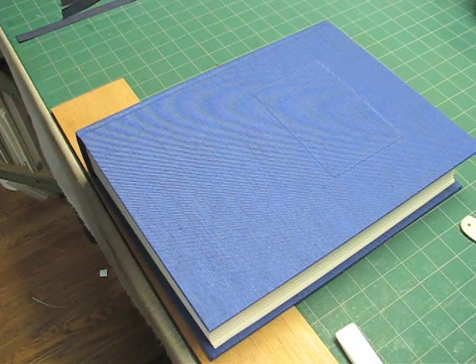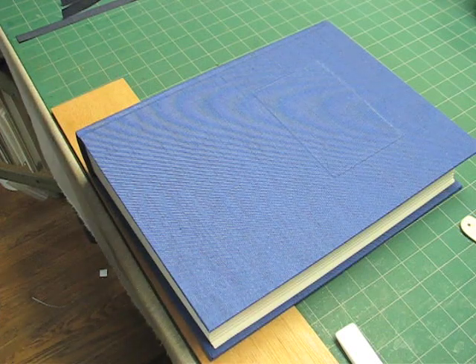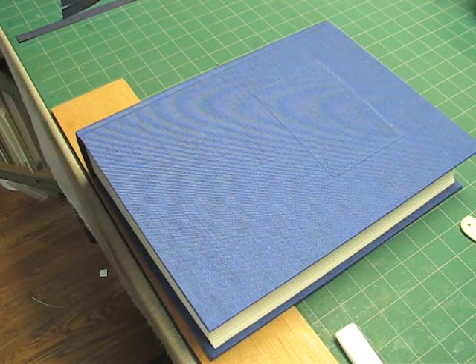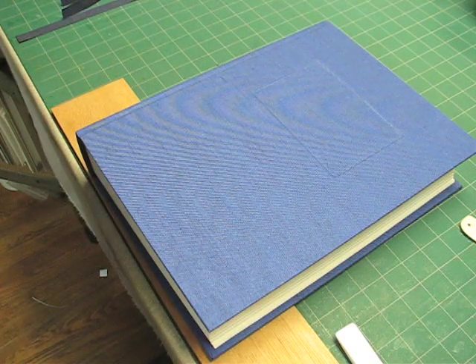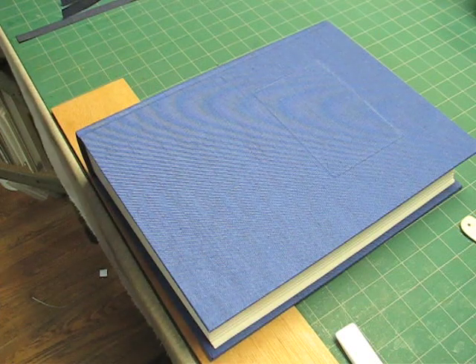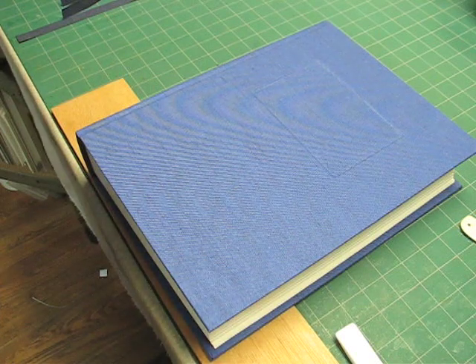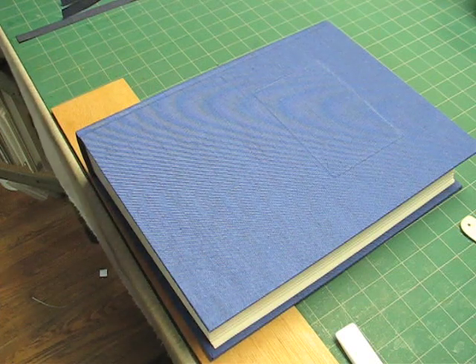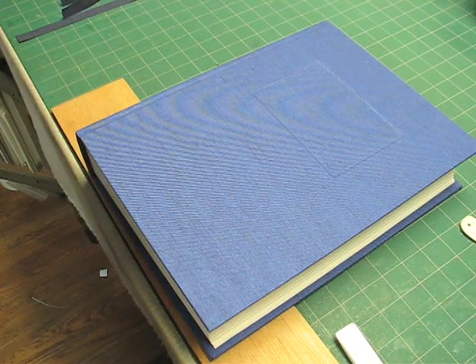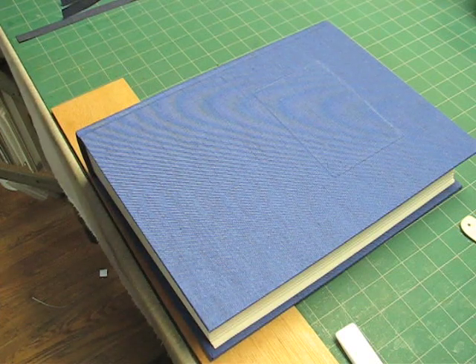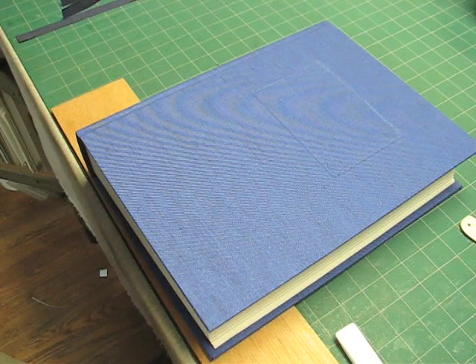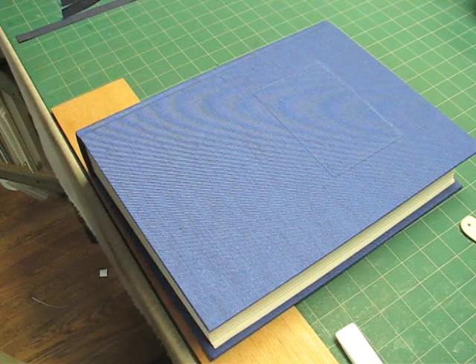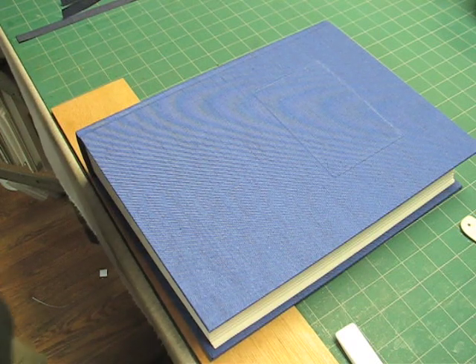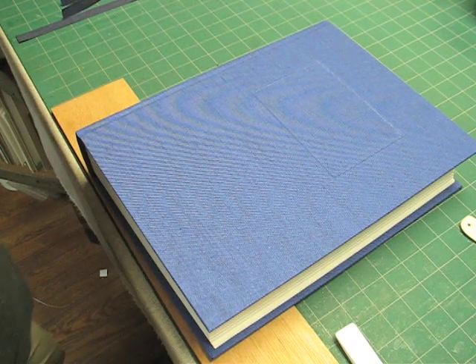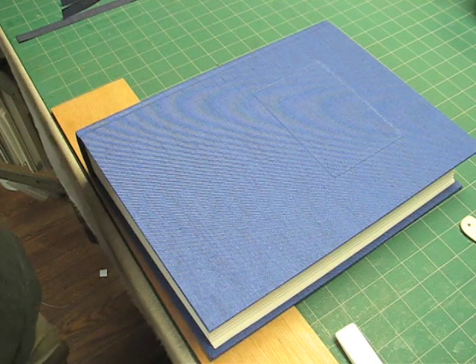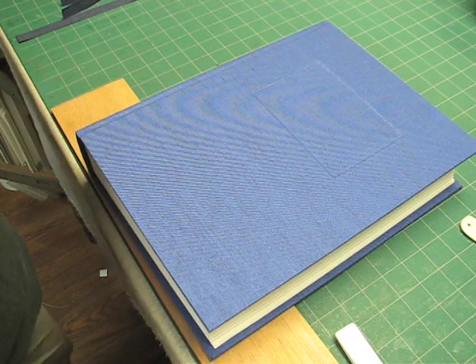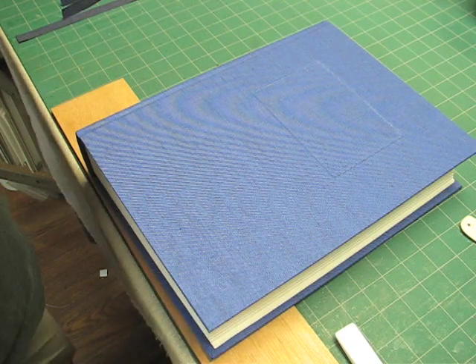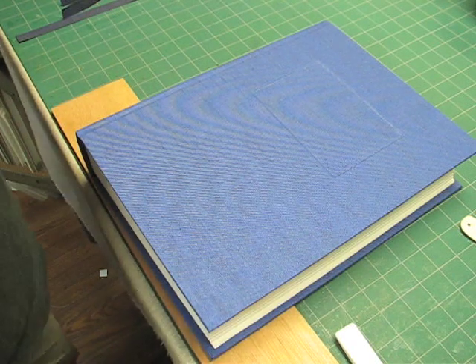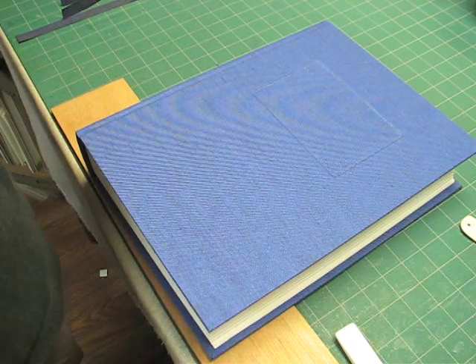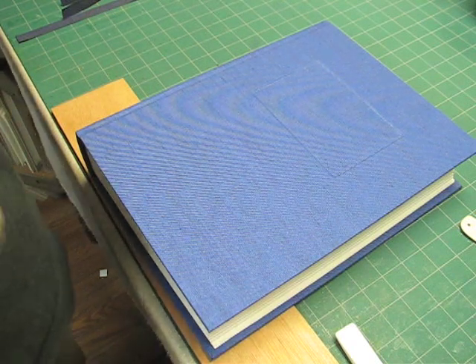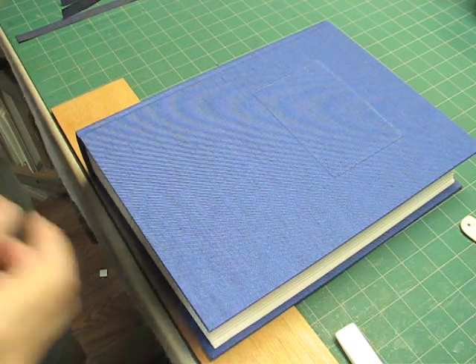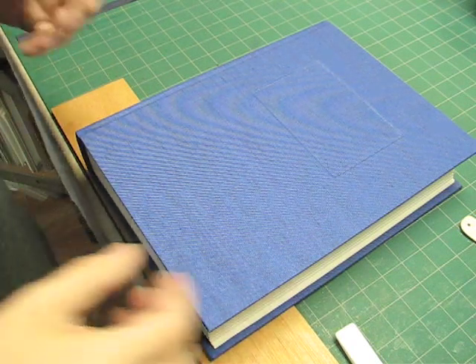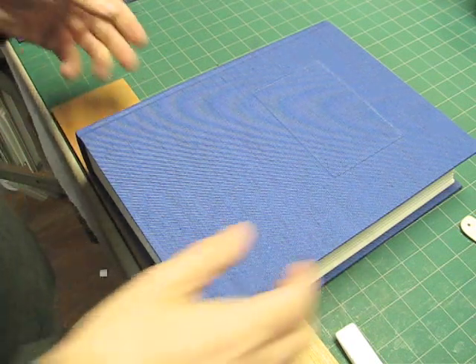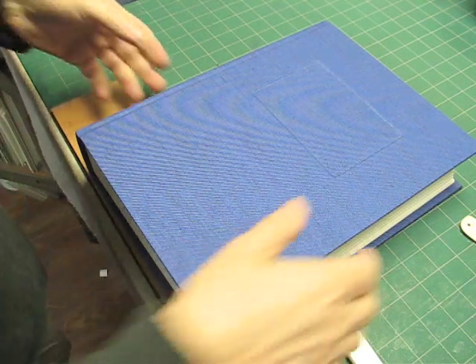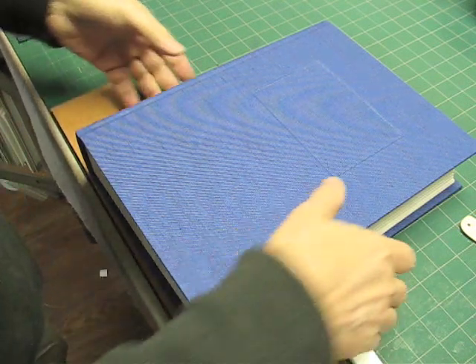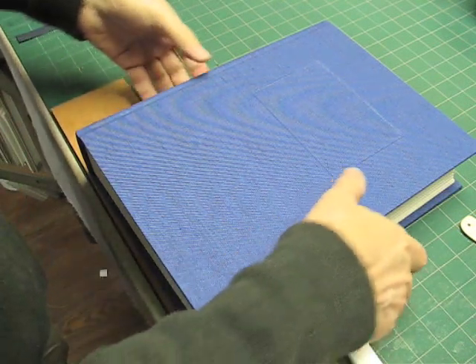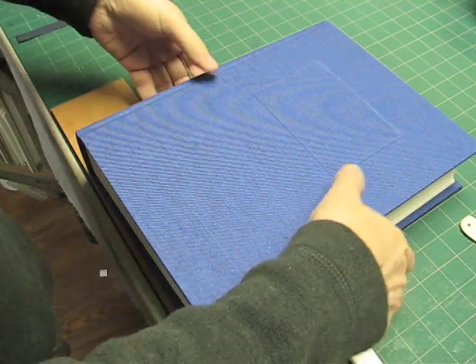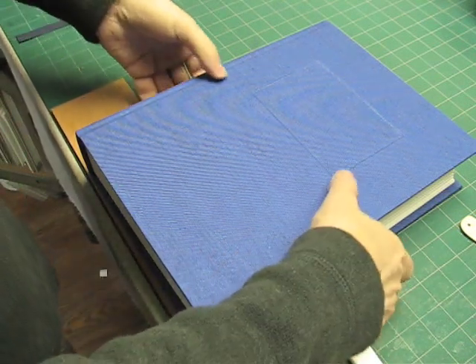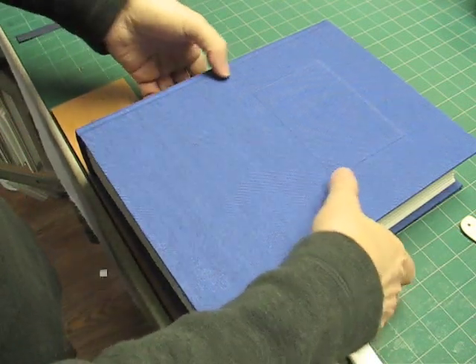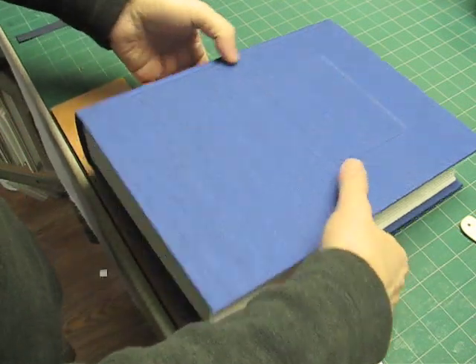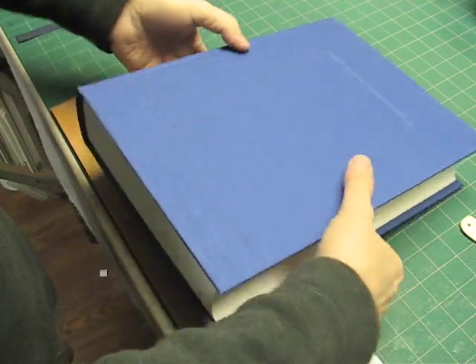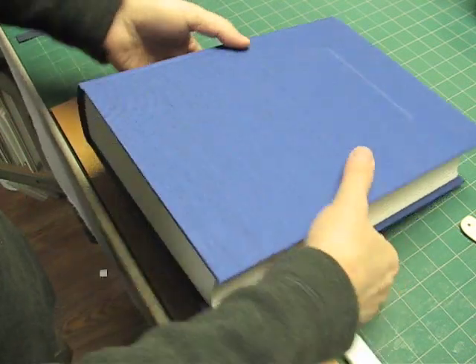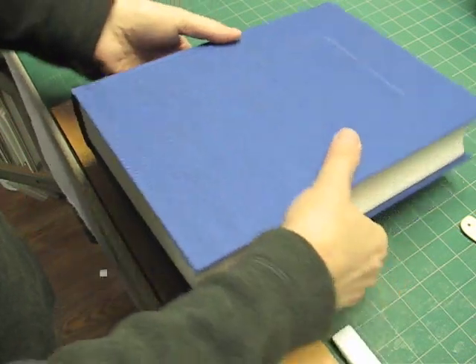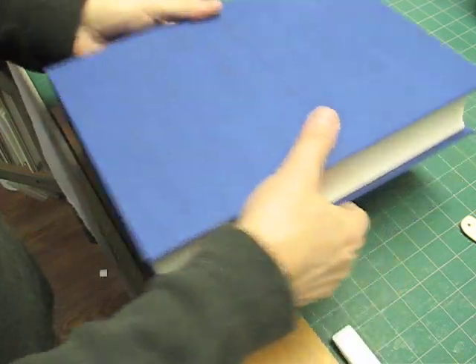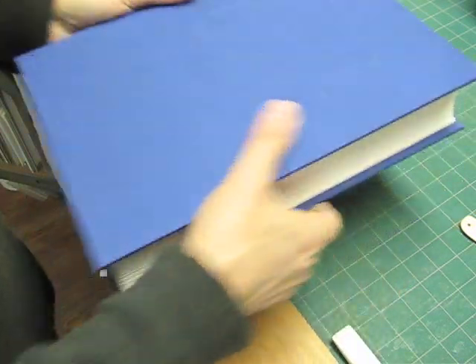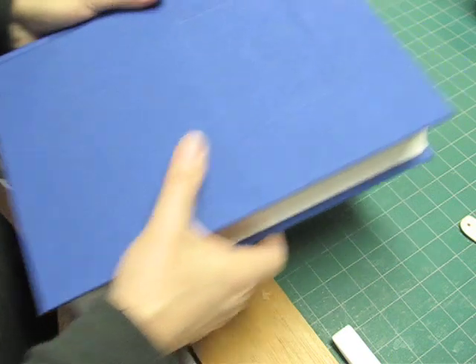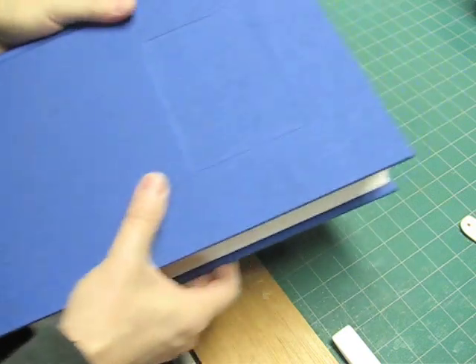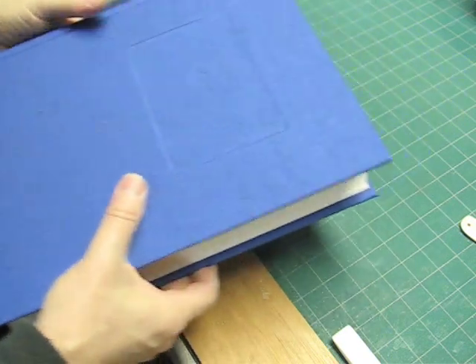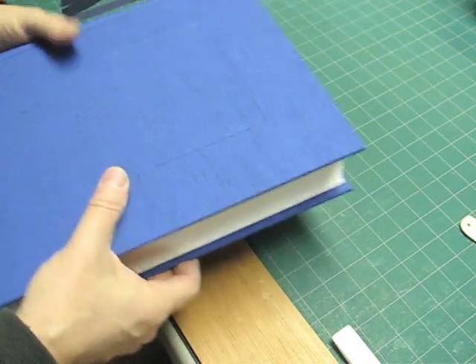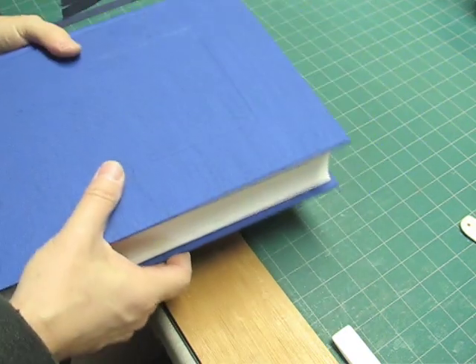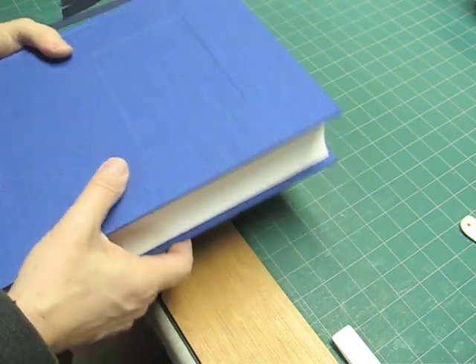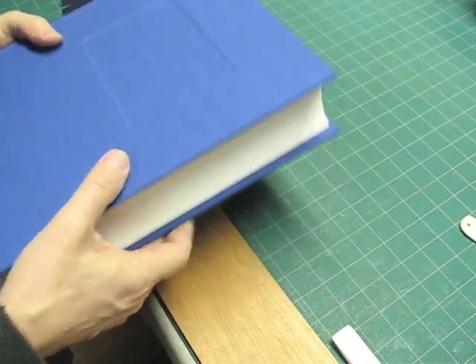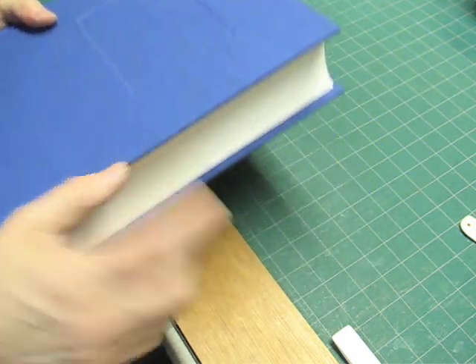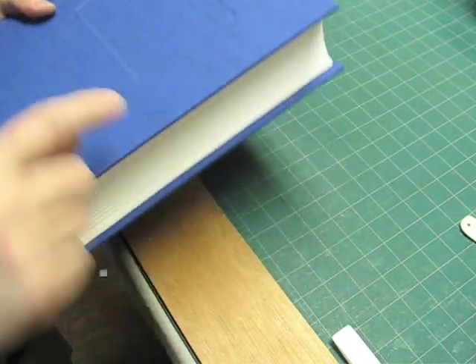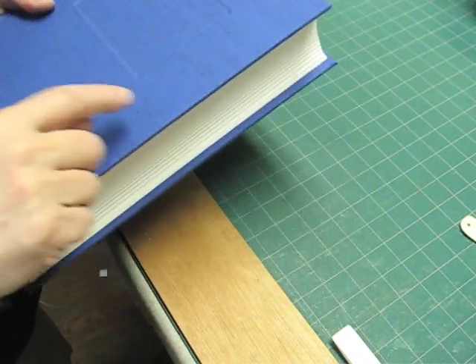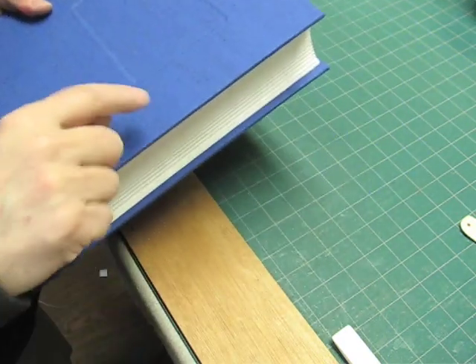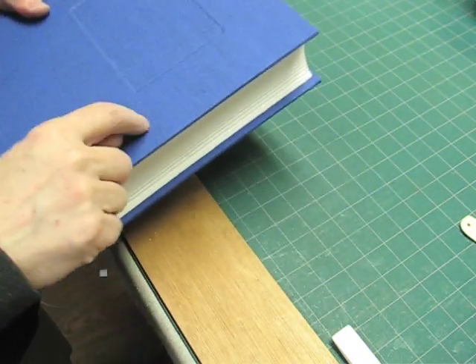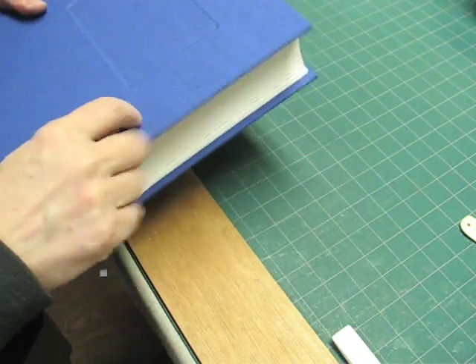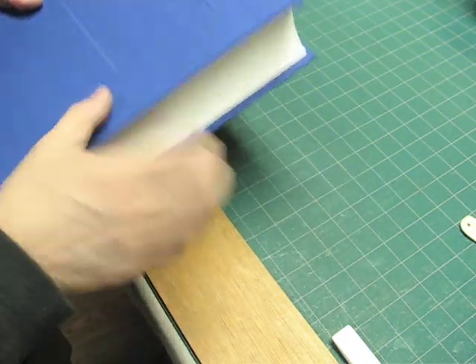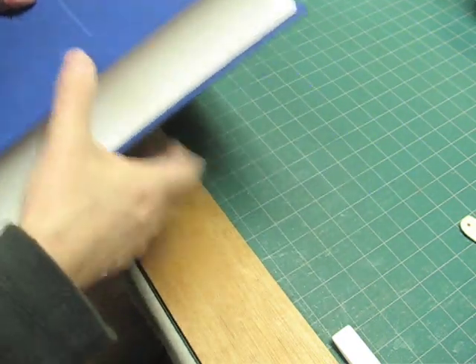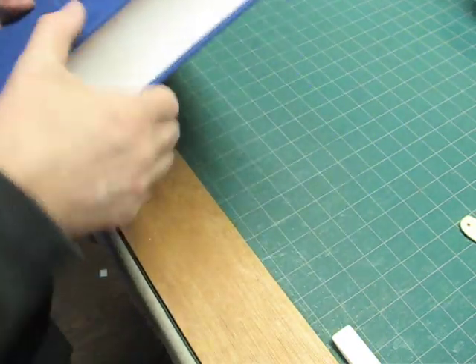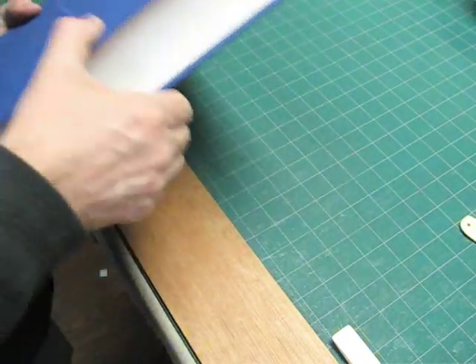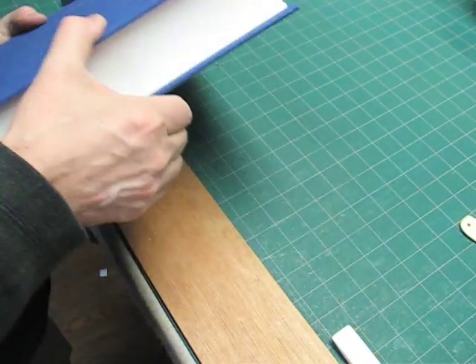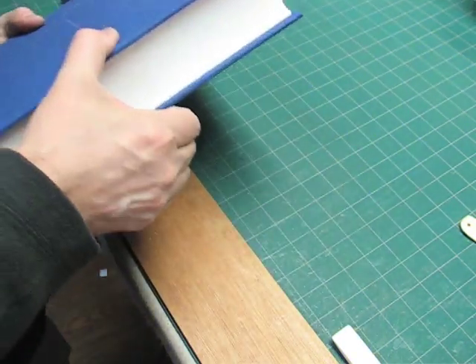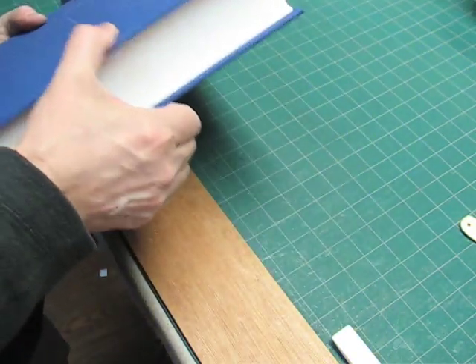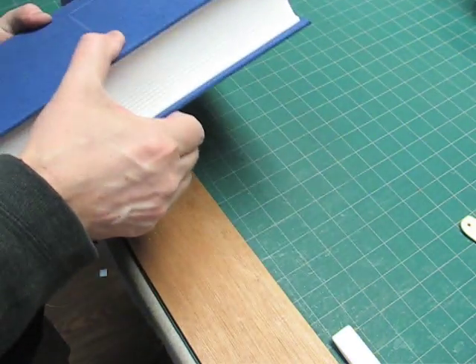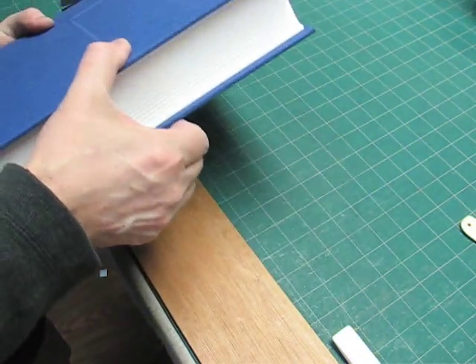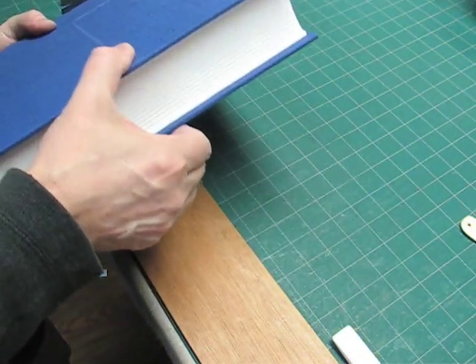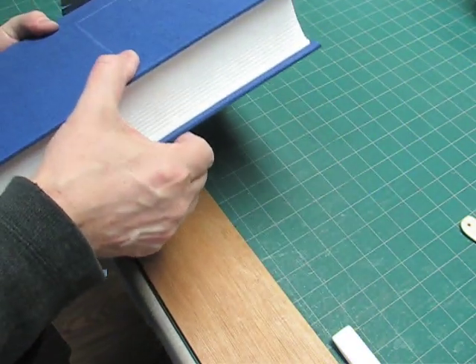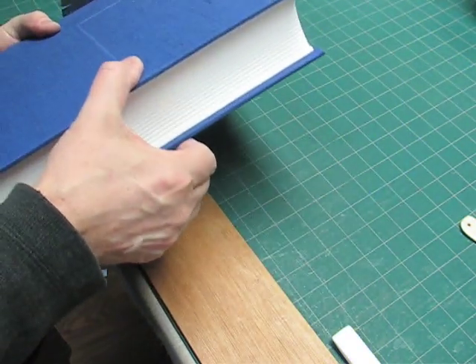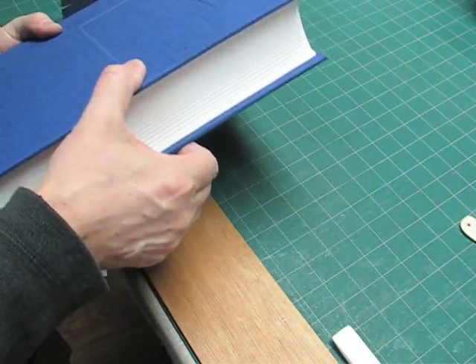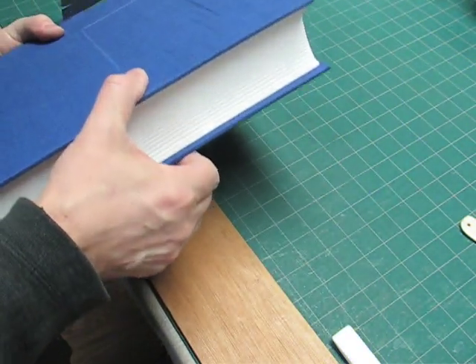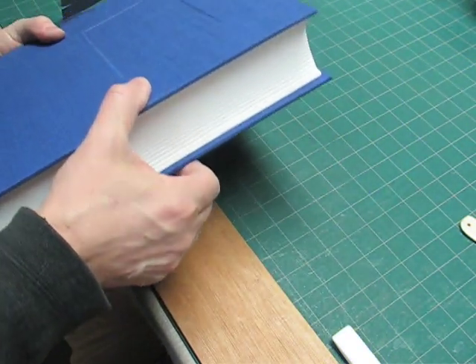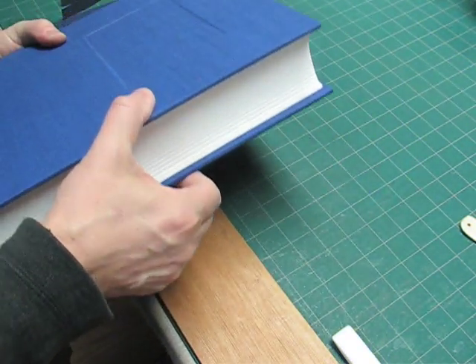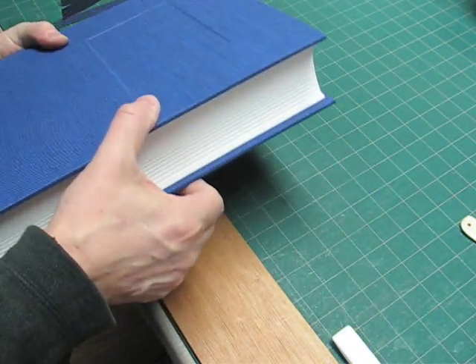I'm going to show you how to inset a ribbon. This particular job, they want a ribbon that will tie the book shut once it's done.